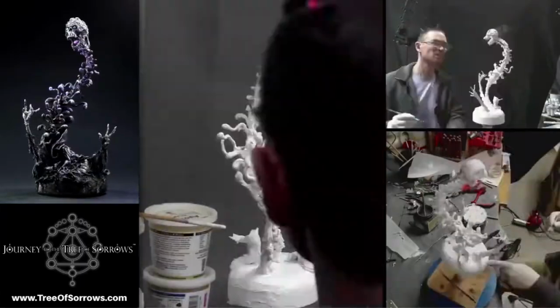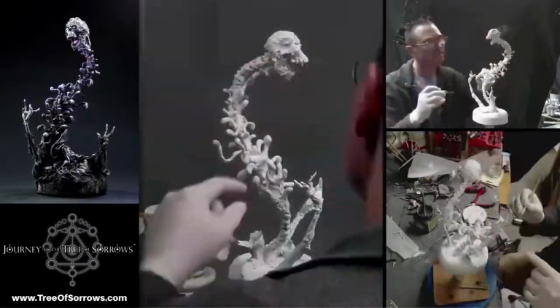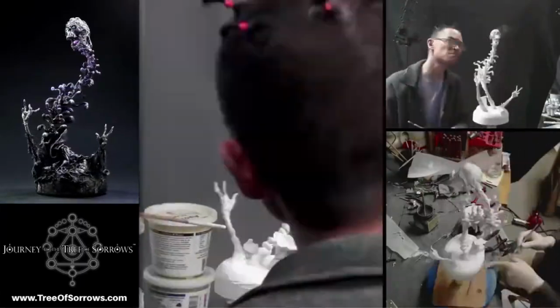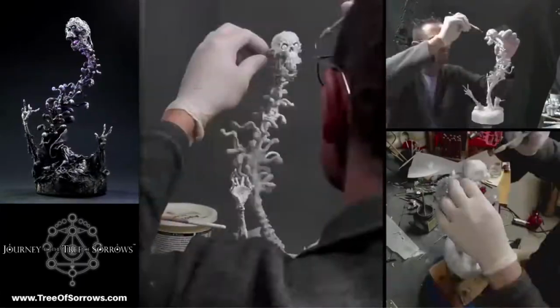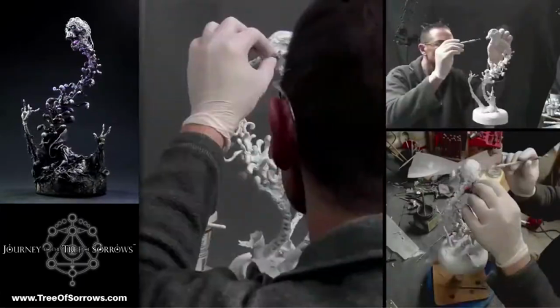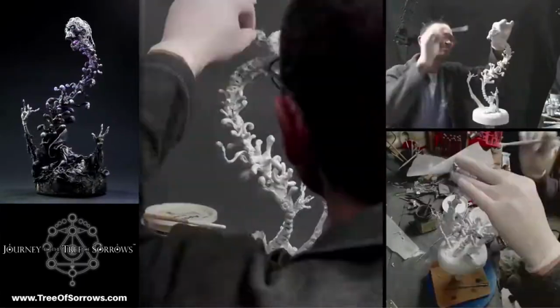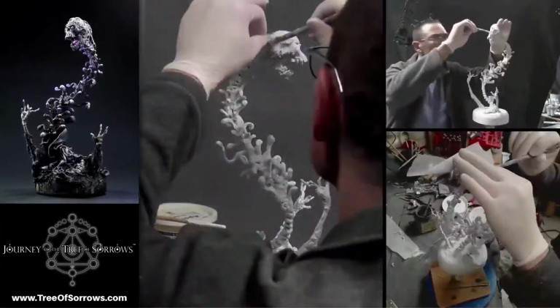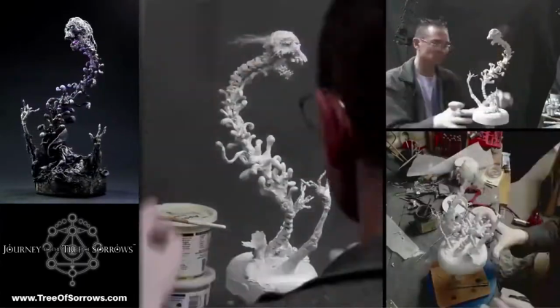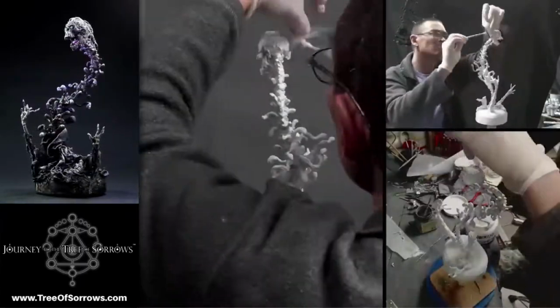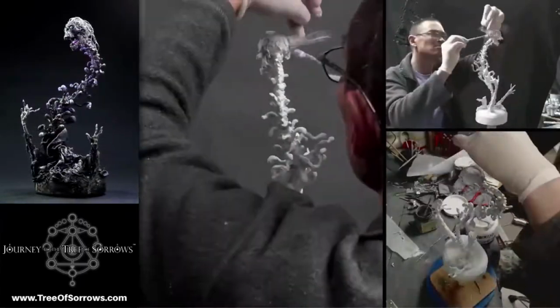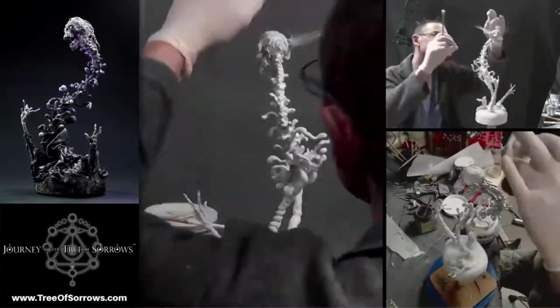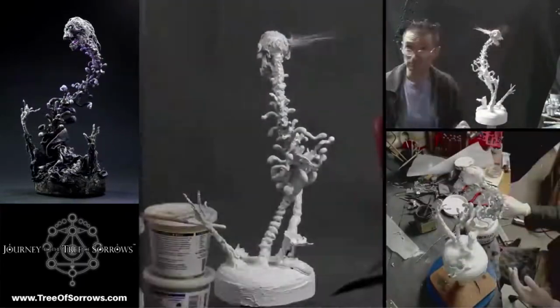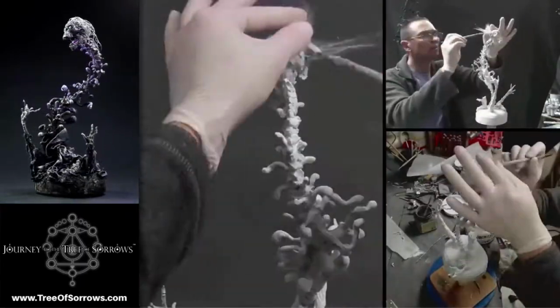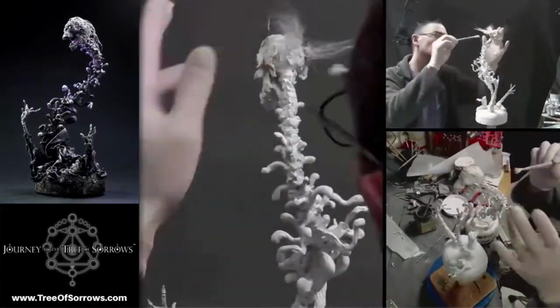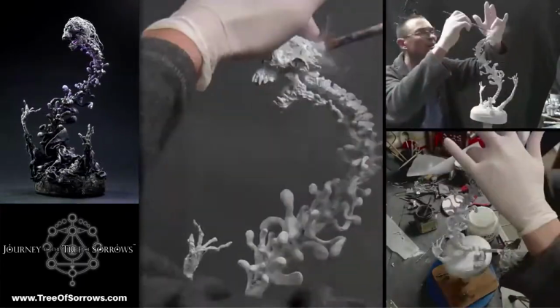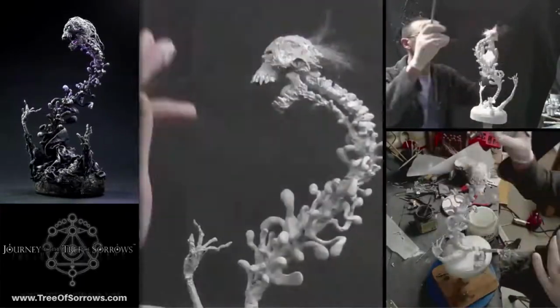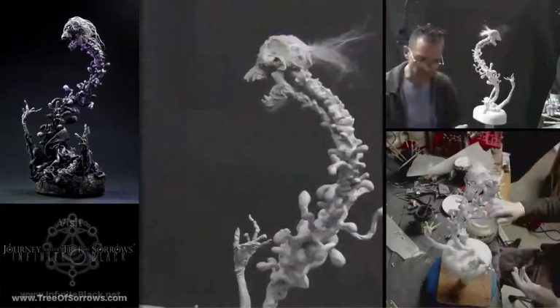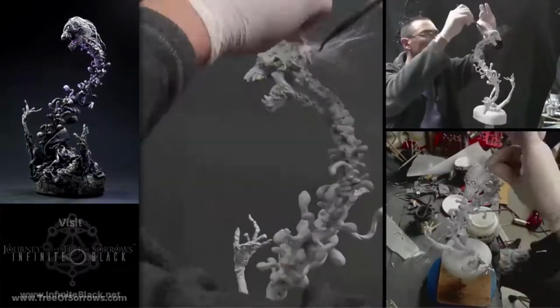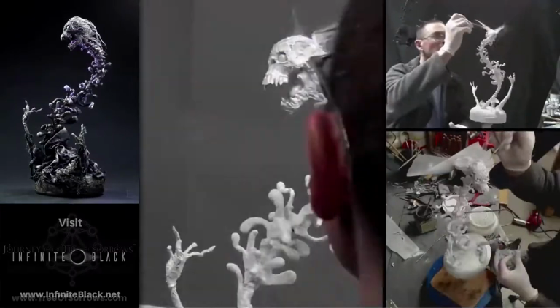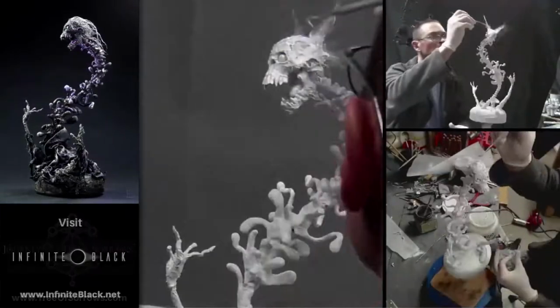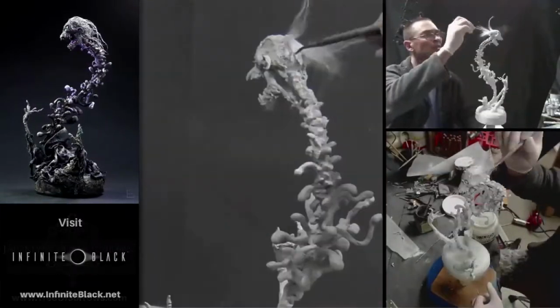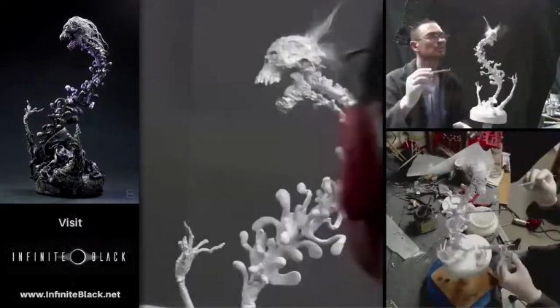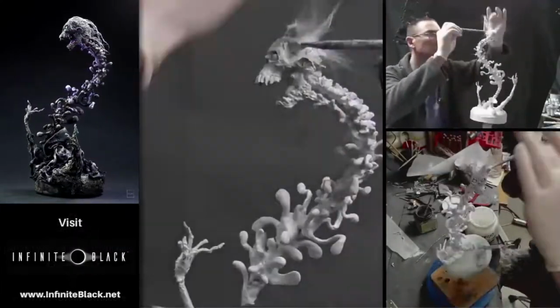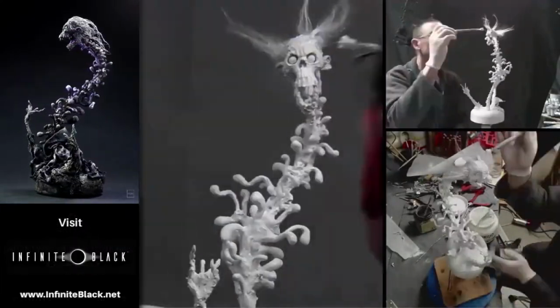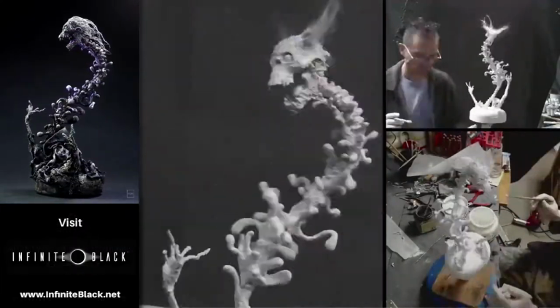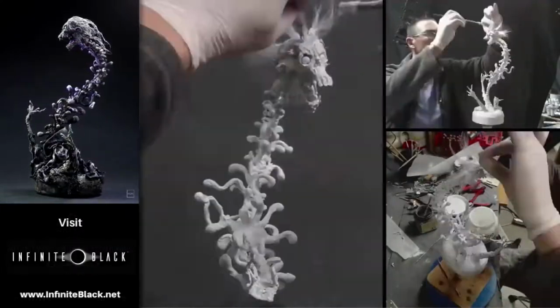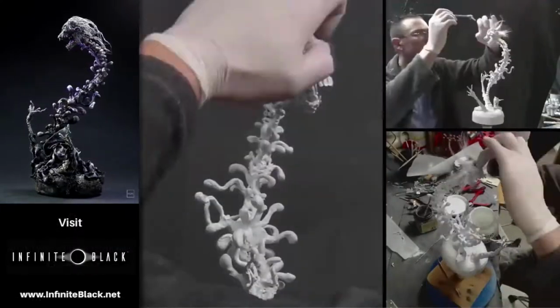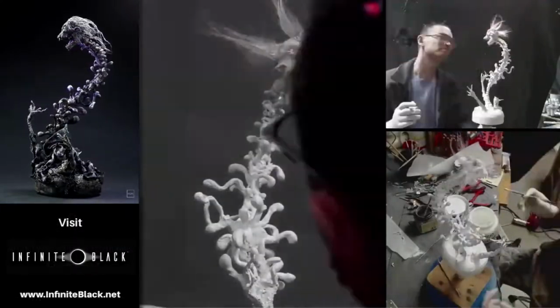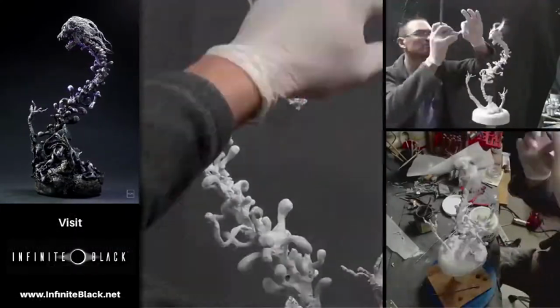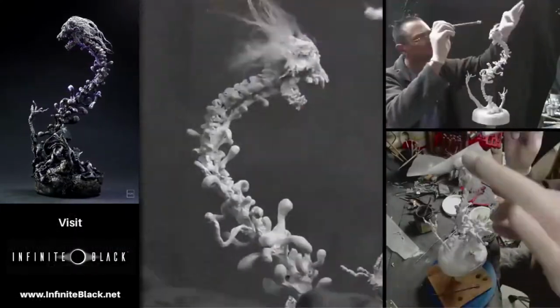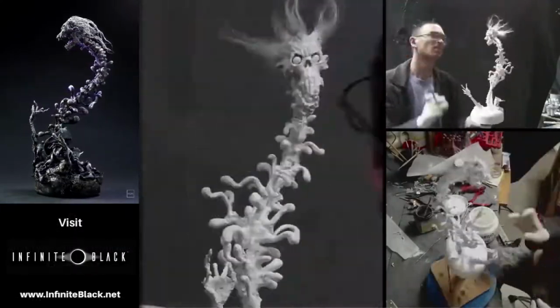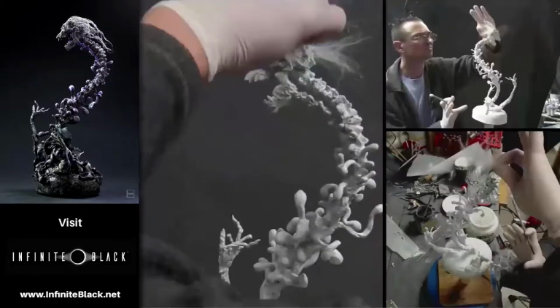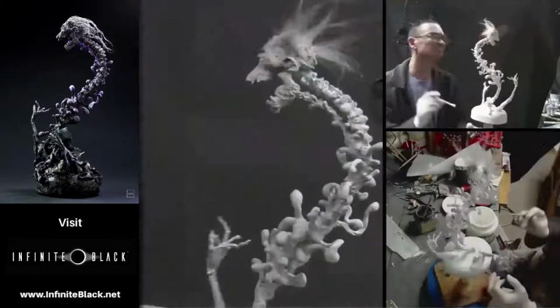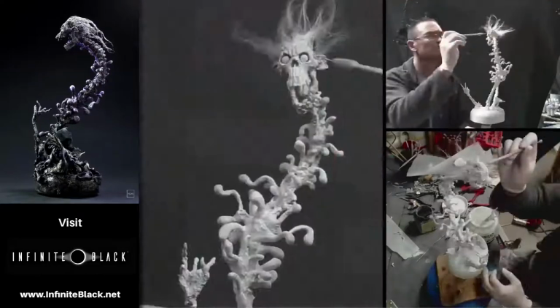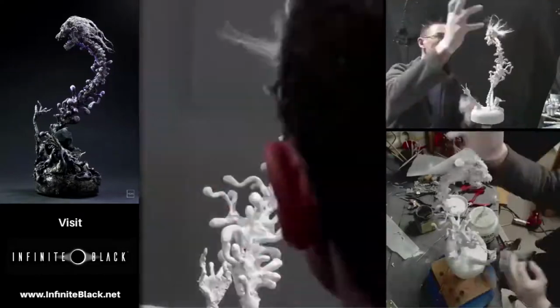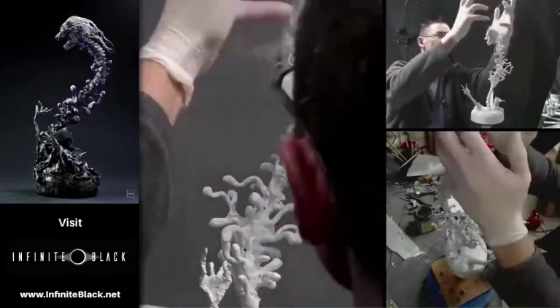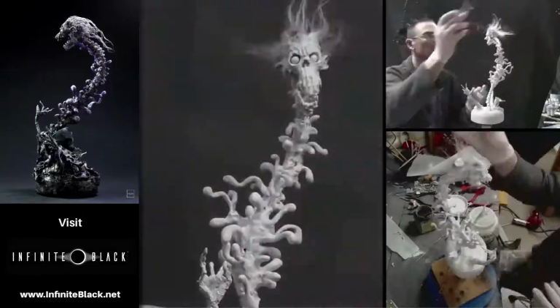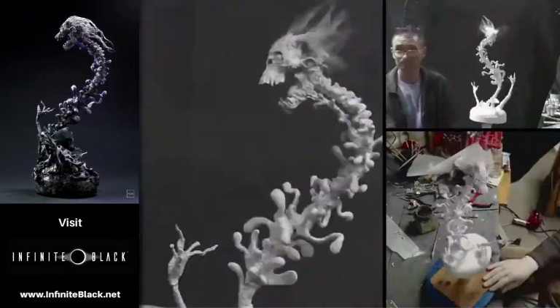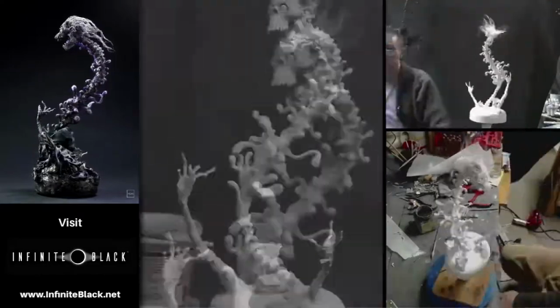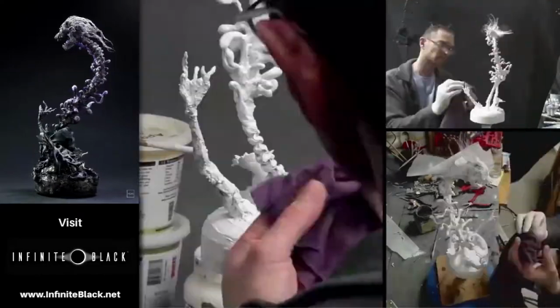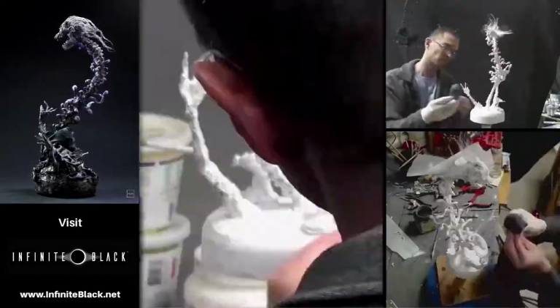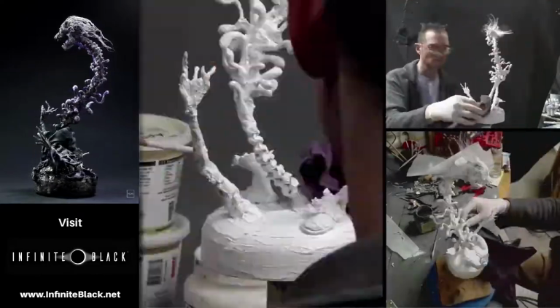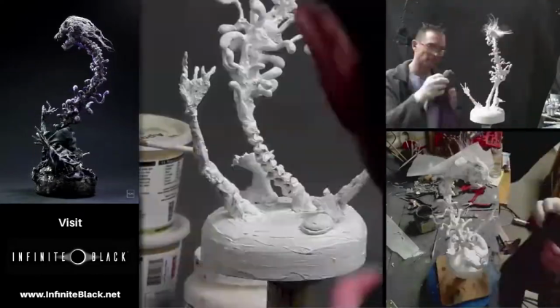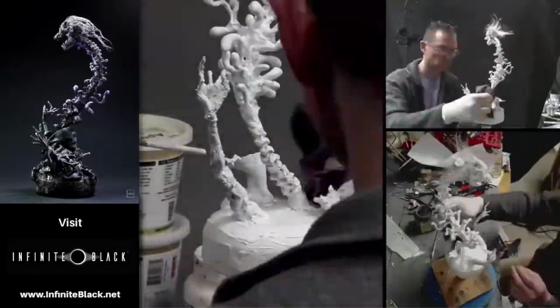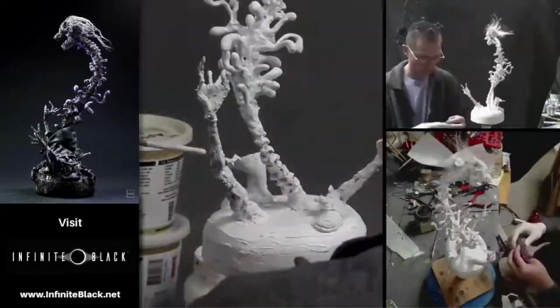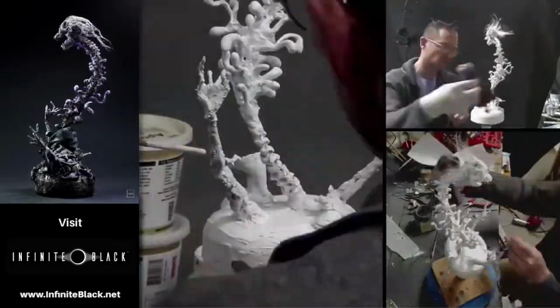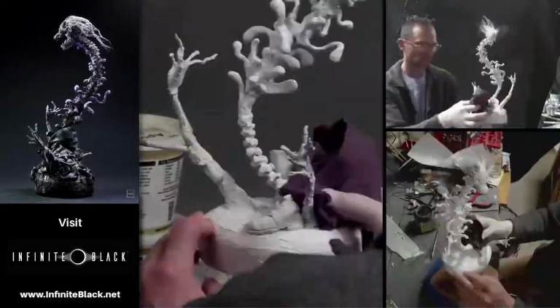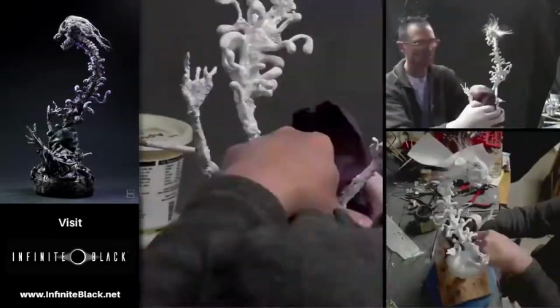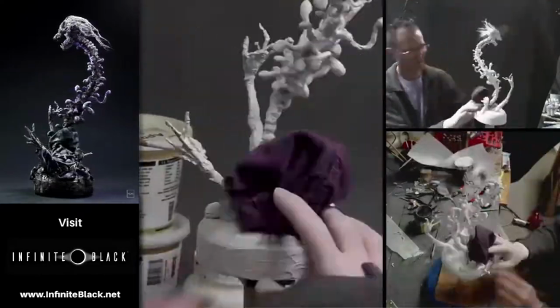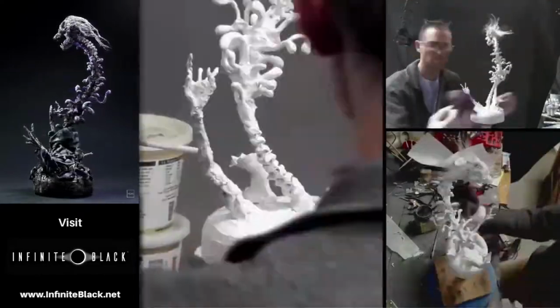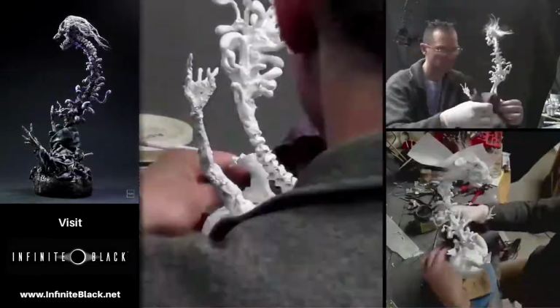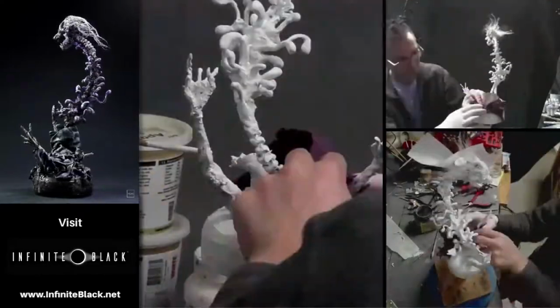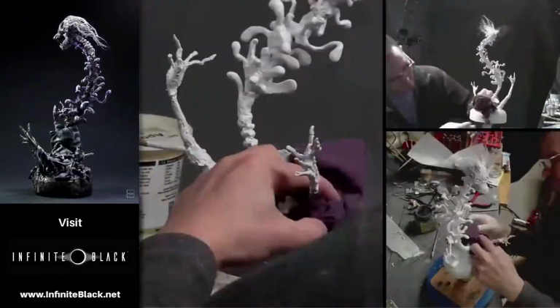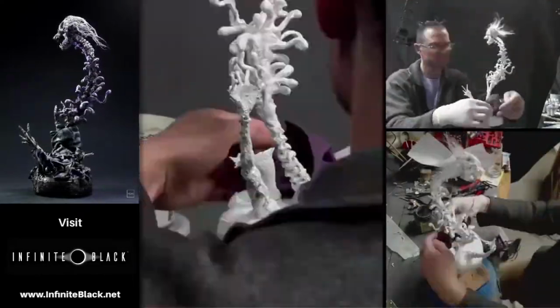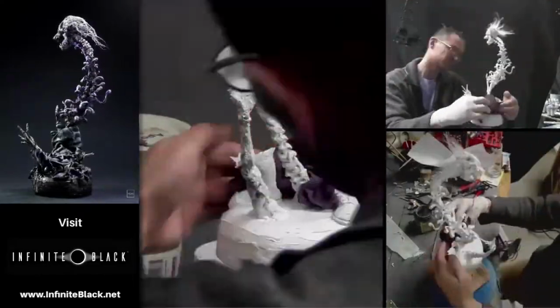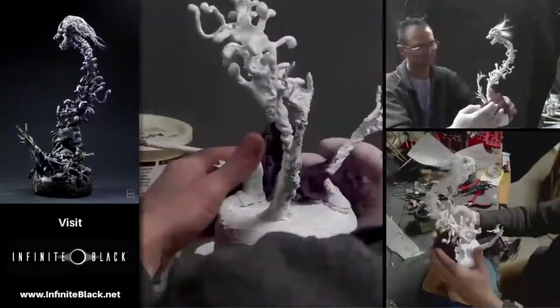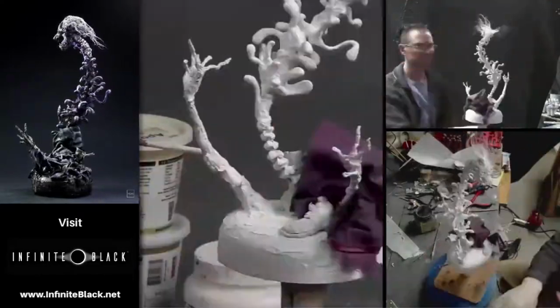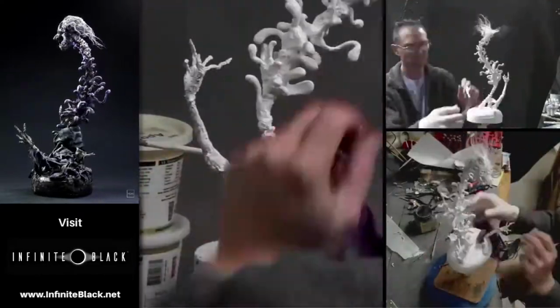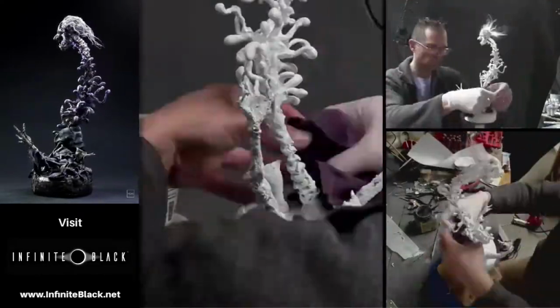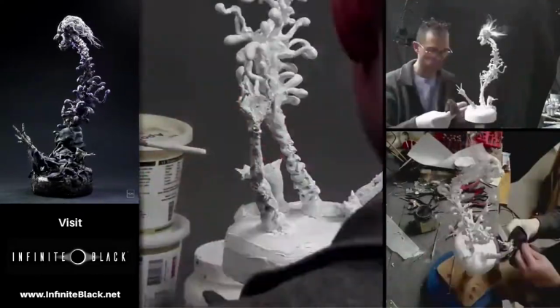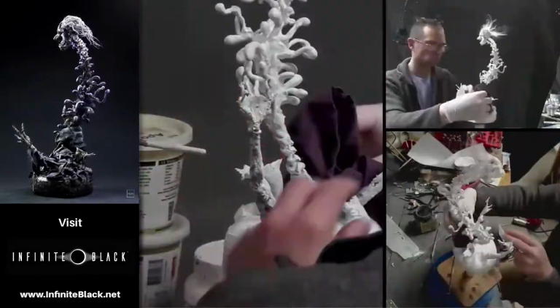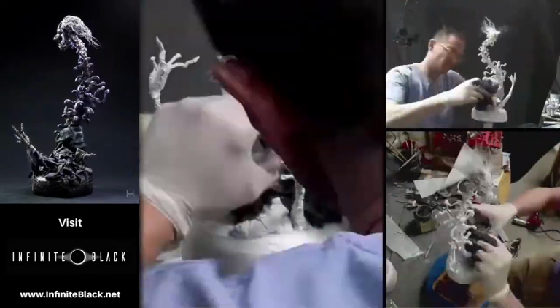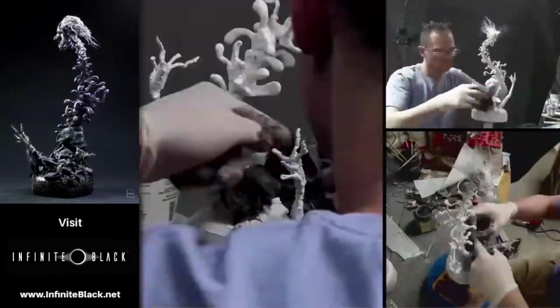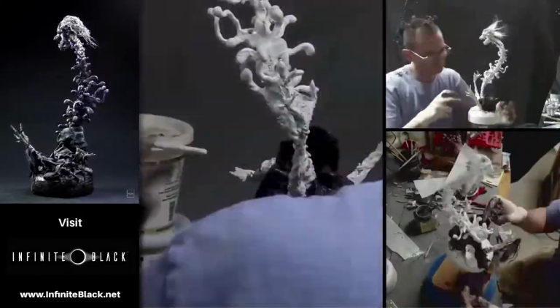Applying that hair, initially just gluing it down at the base to the skull, and later it will get all glued into place.